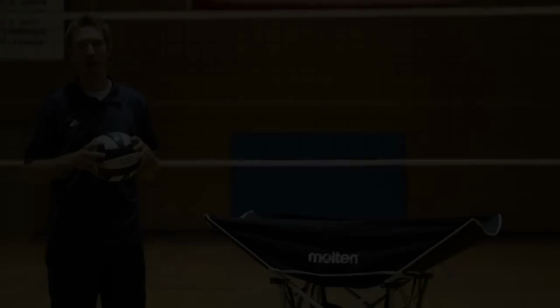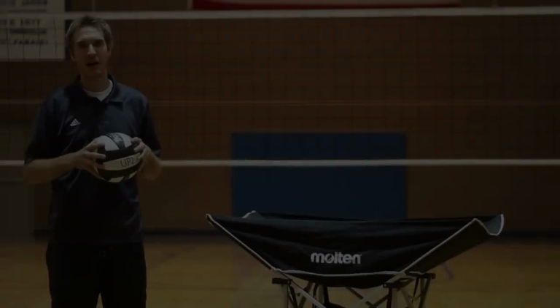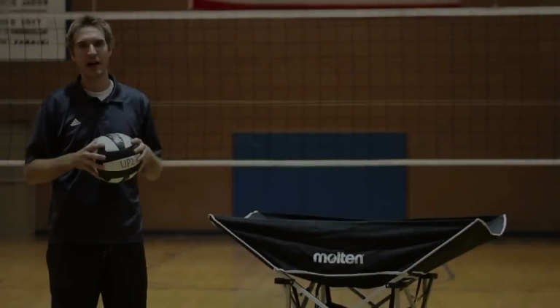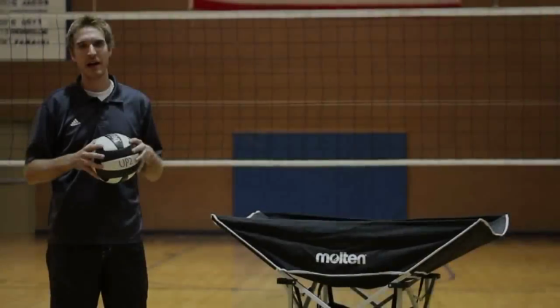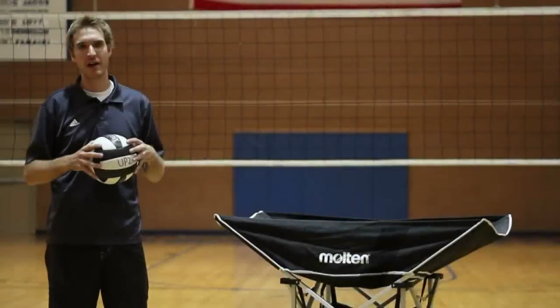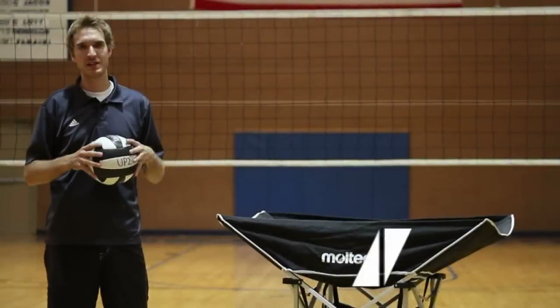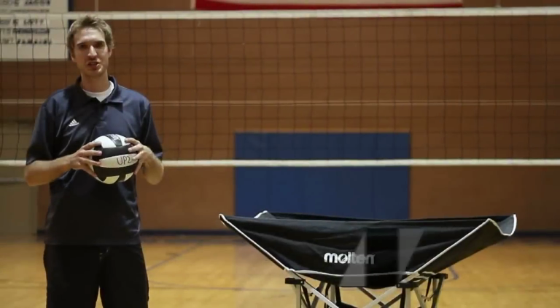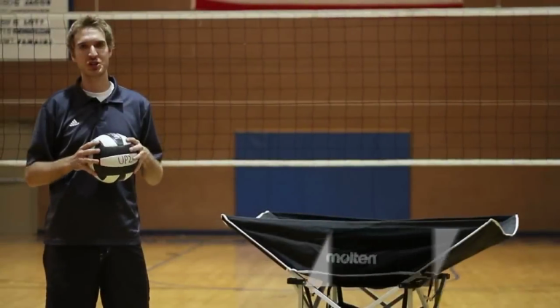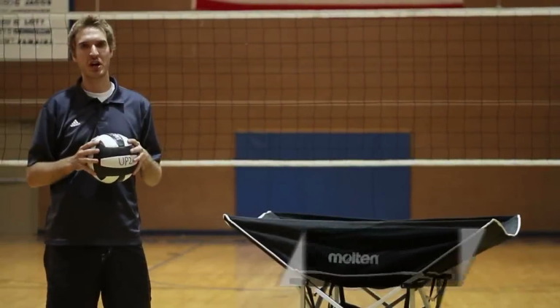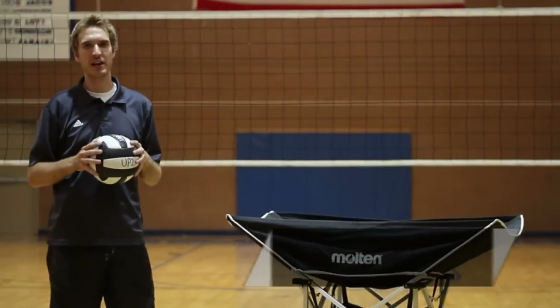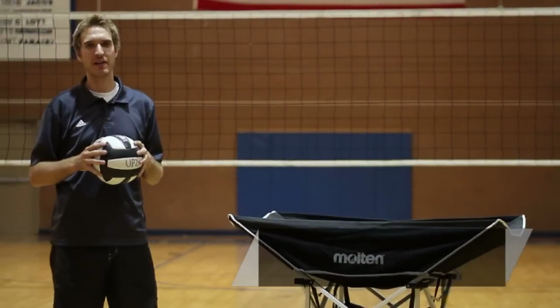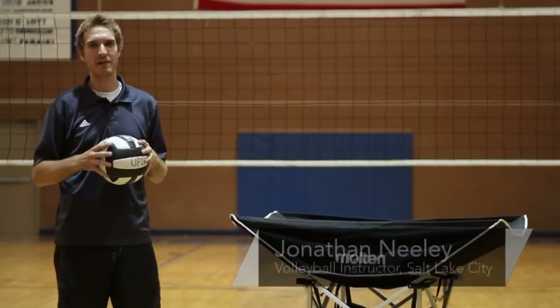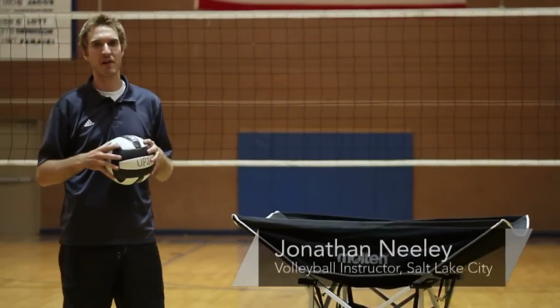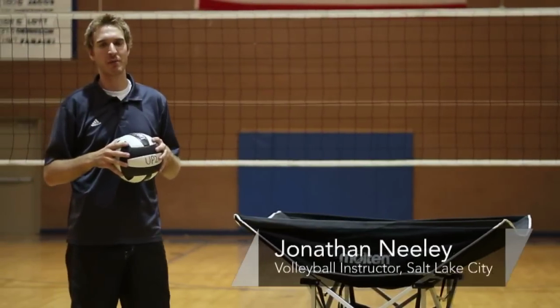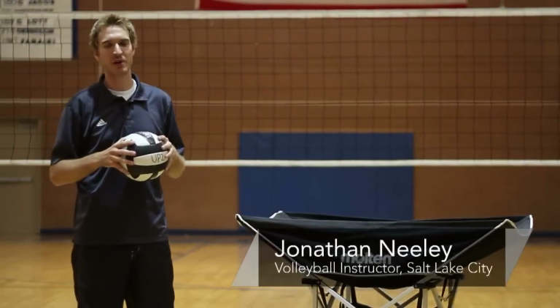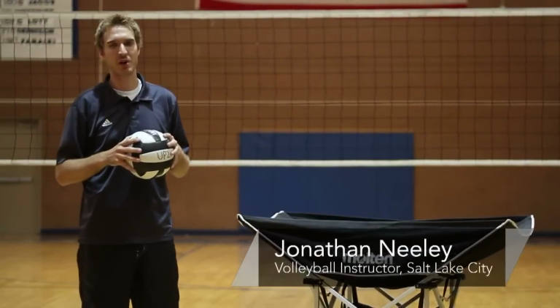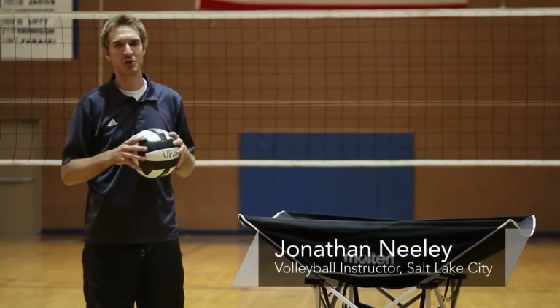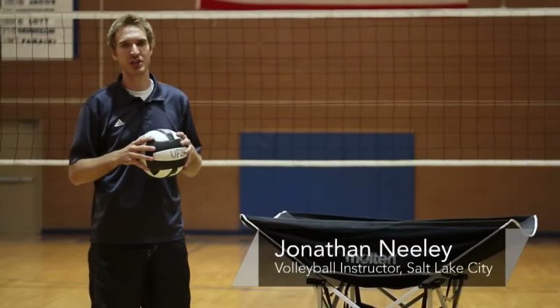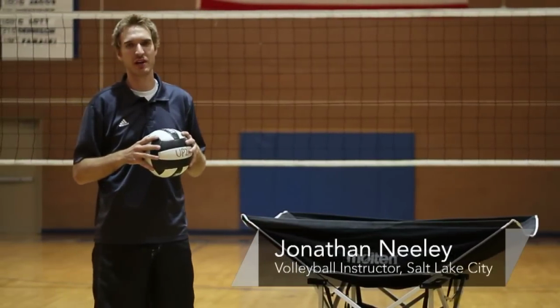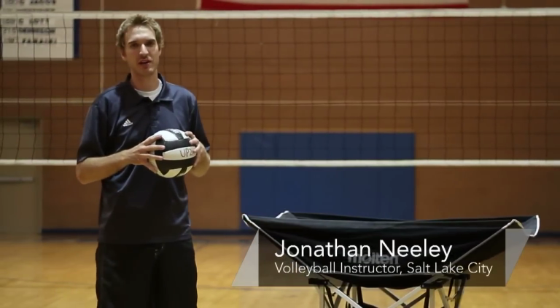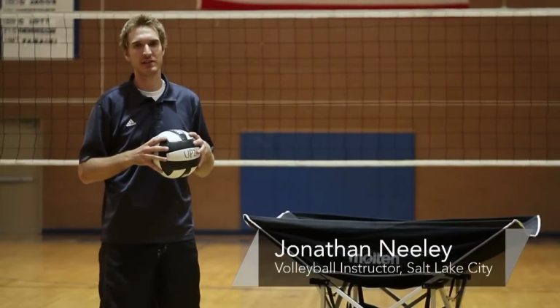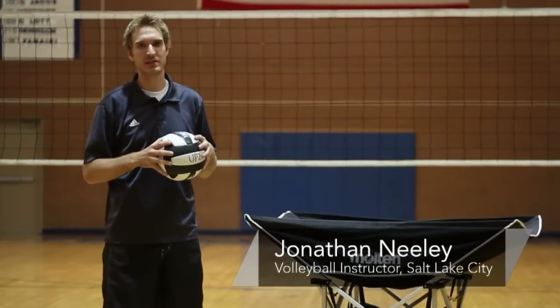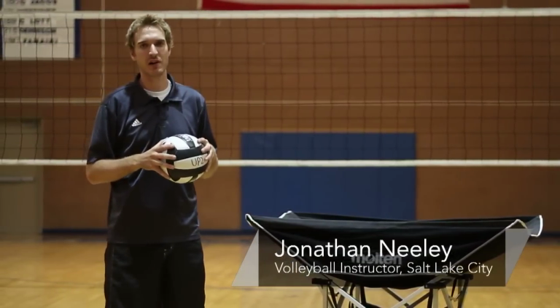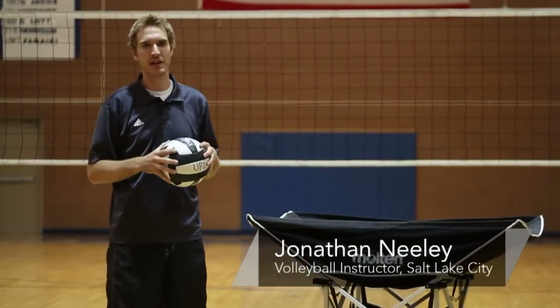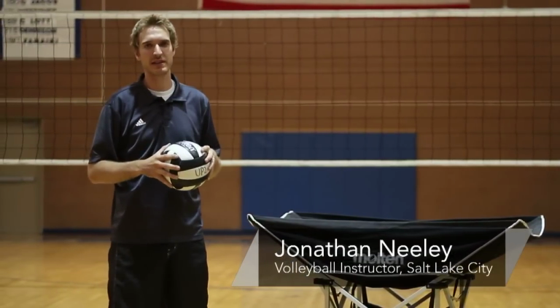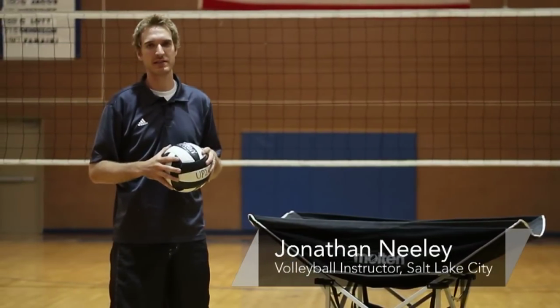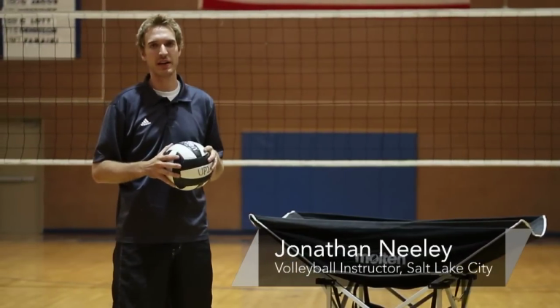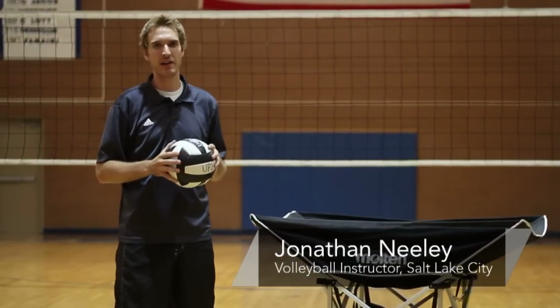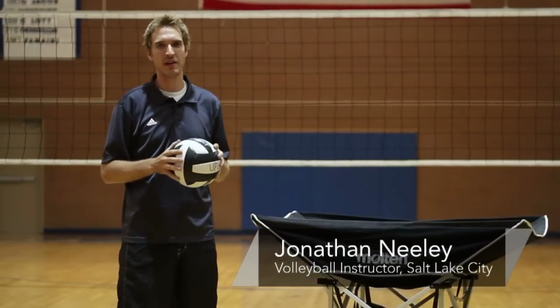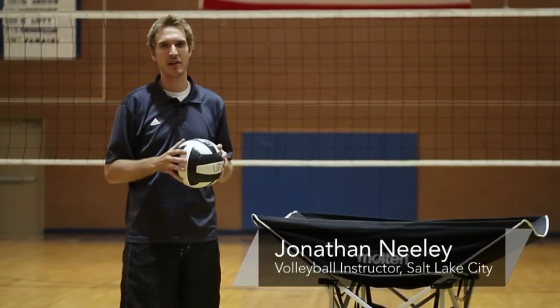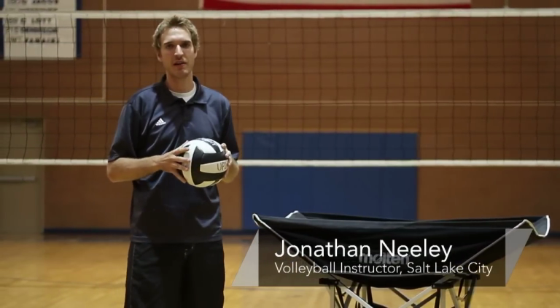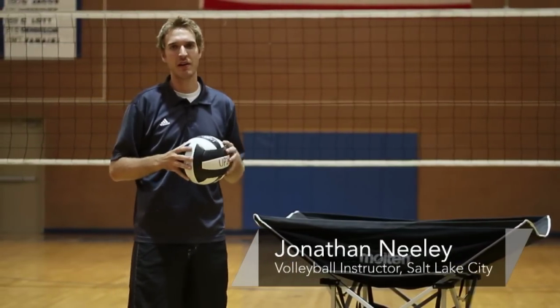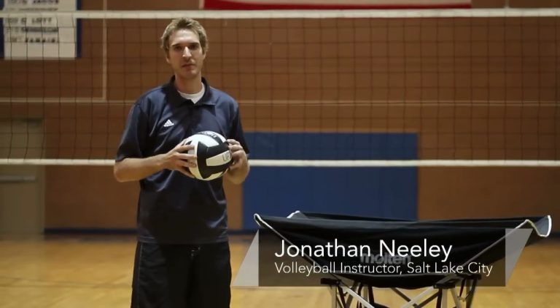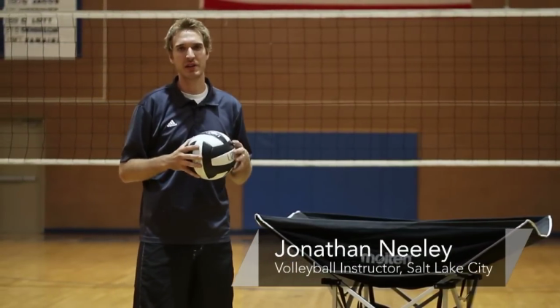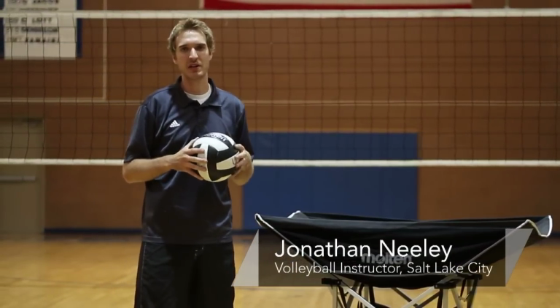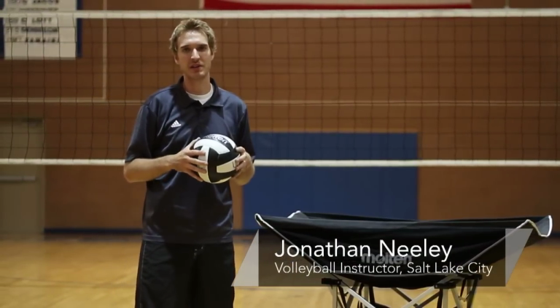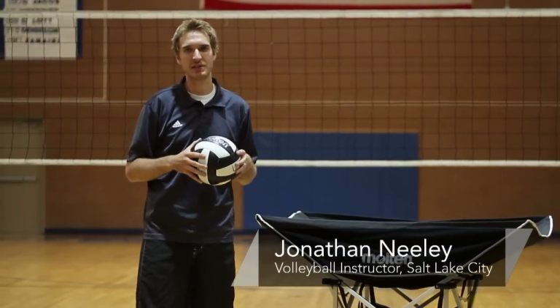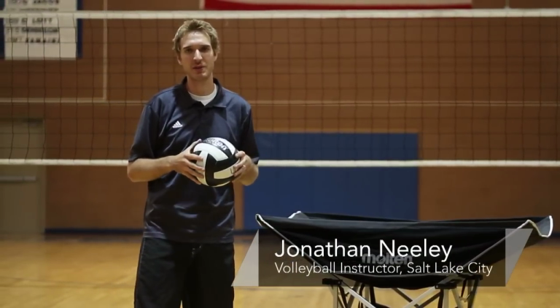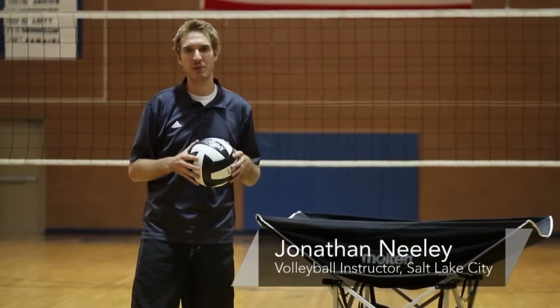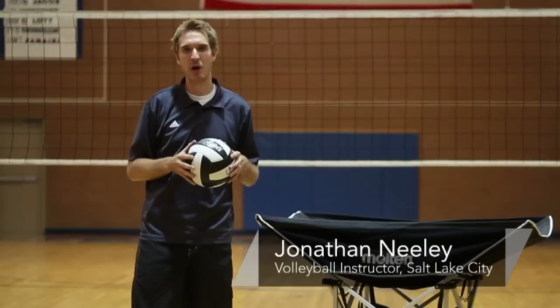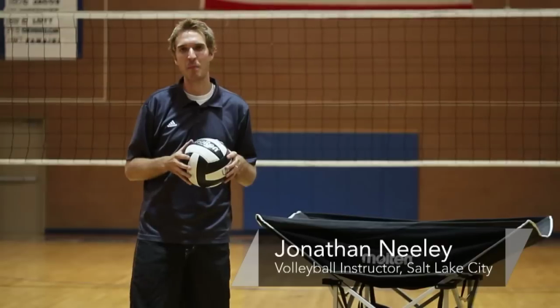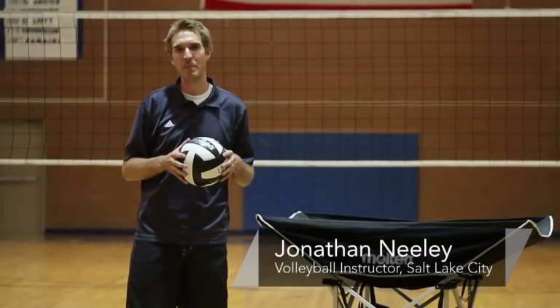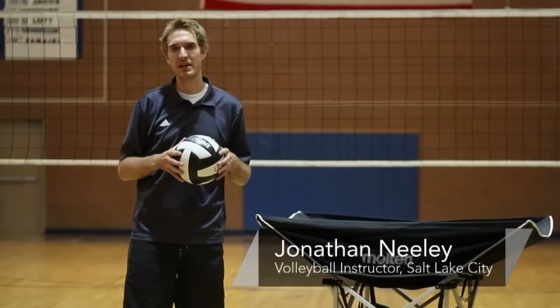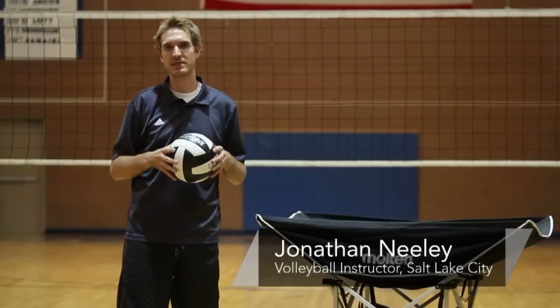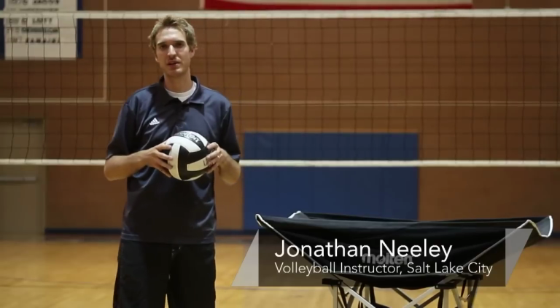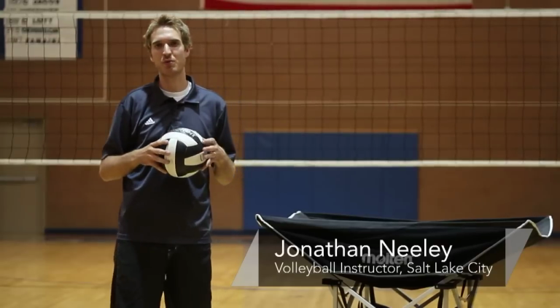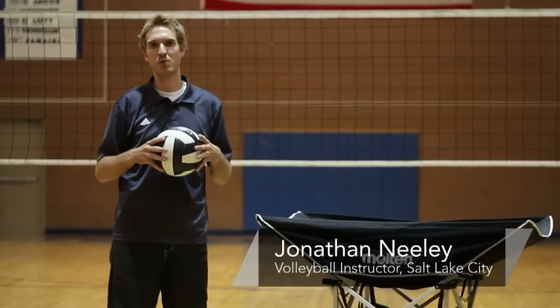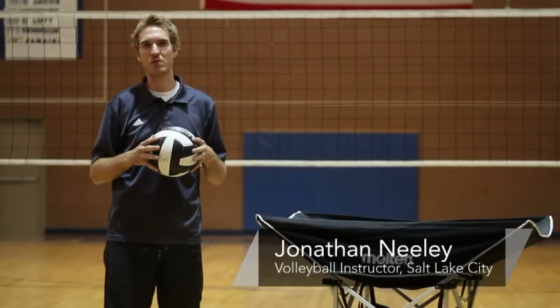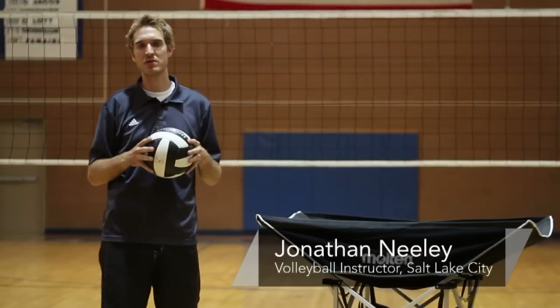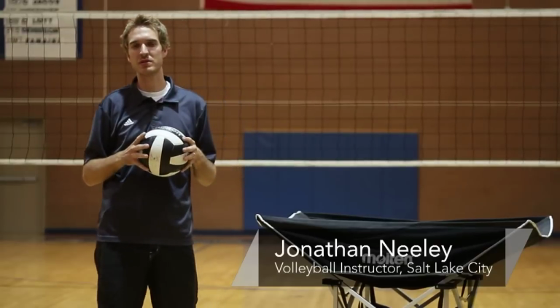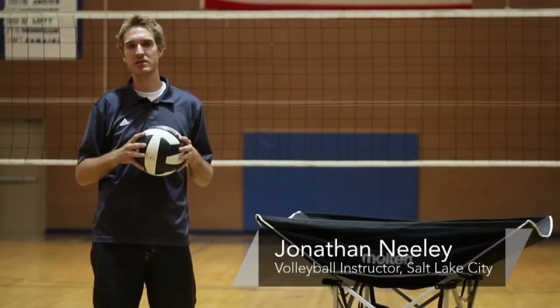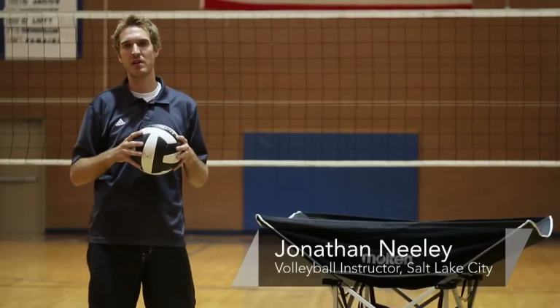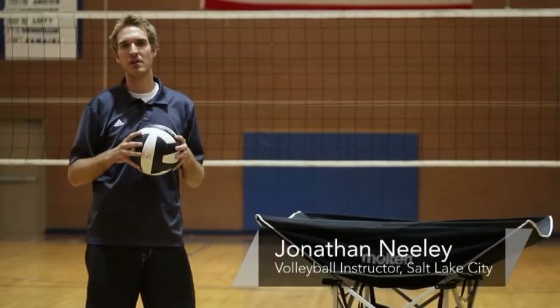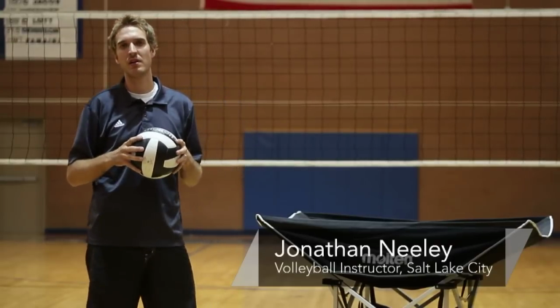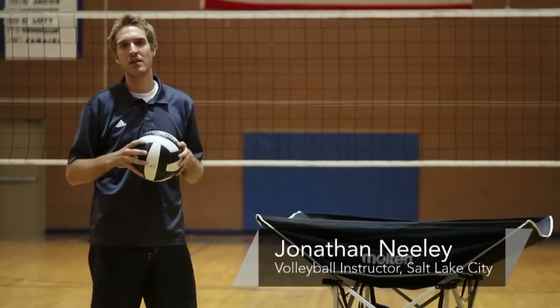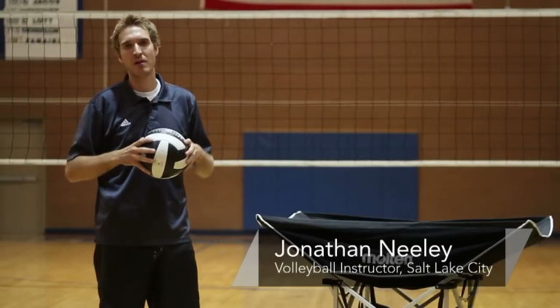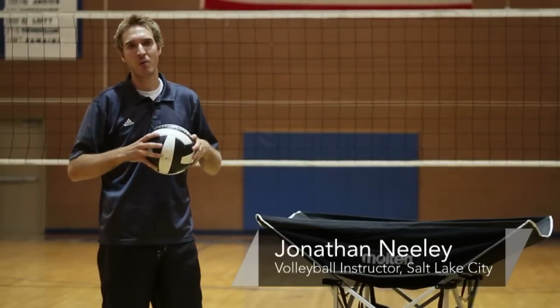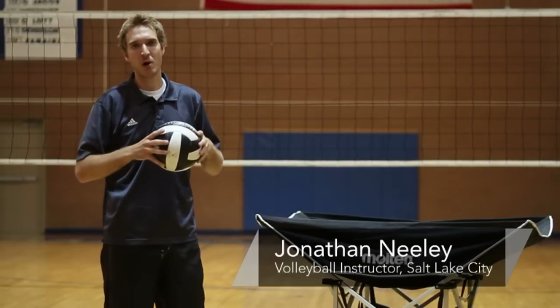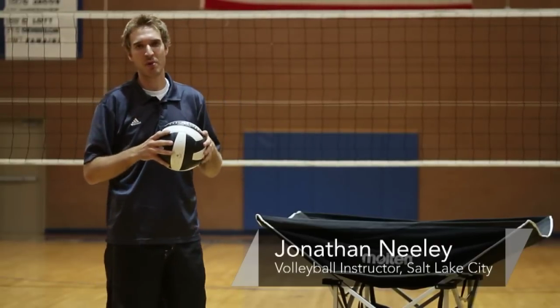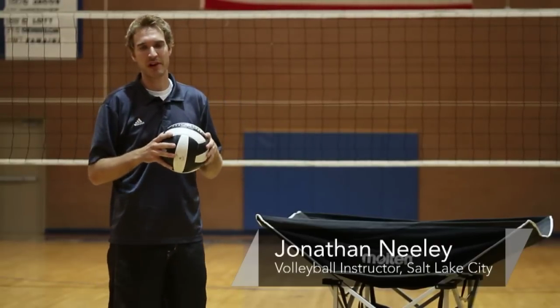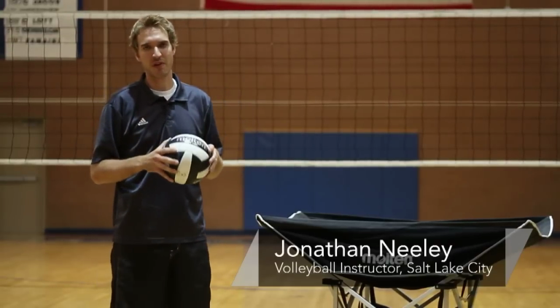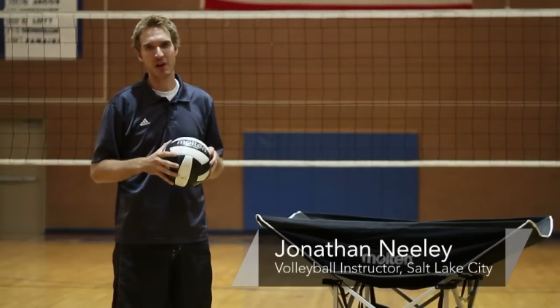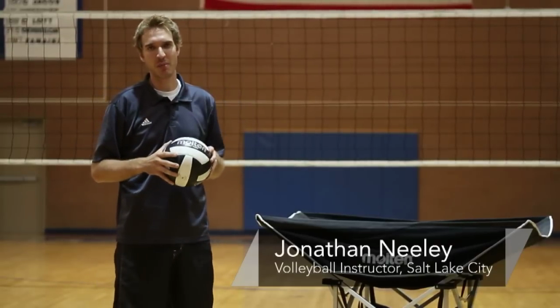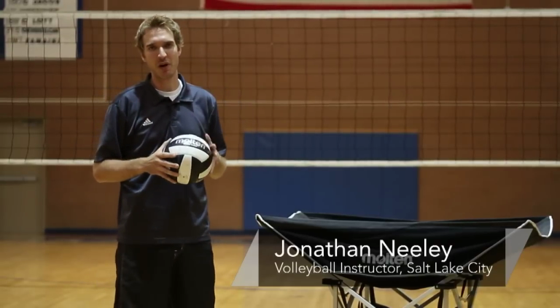Hey, this is Johnny Neely, volleyball coach here in Salt Lake City. I'm going to talk to you about basic rules while playing volleyball.